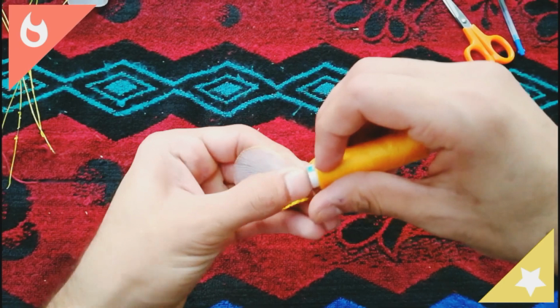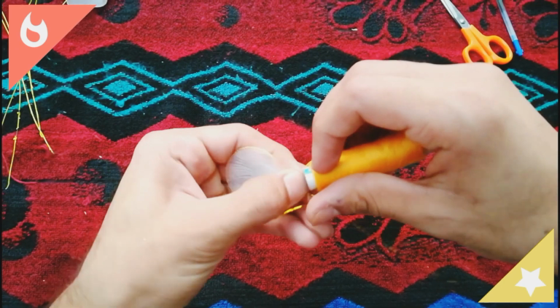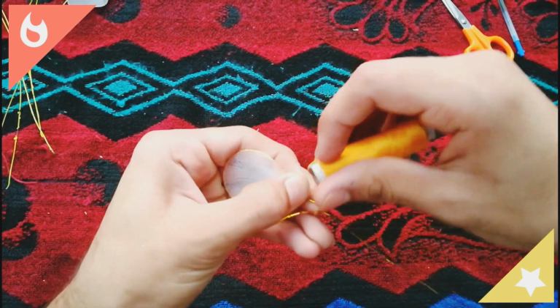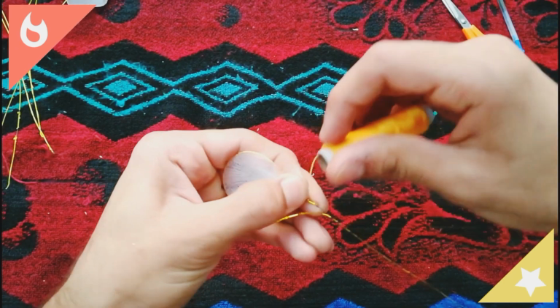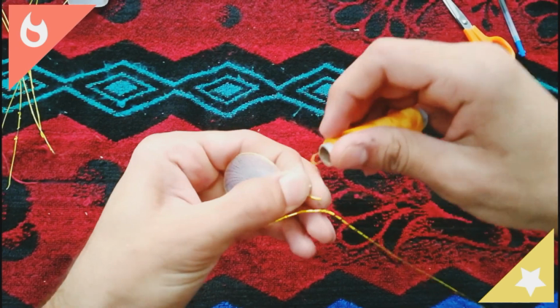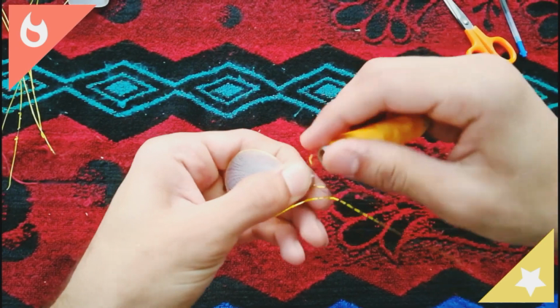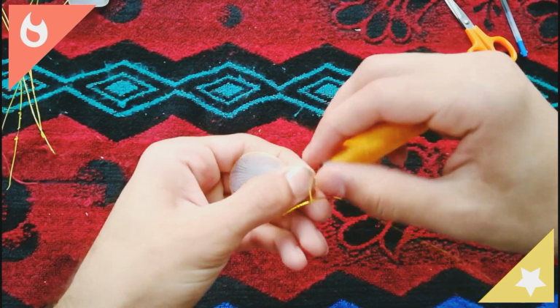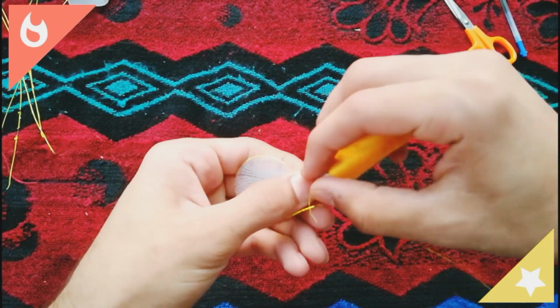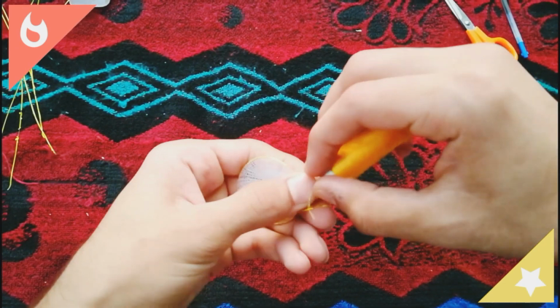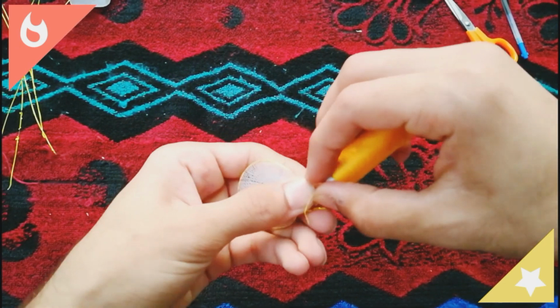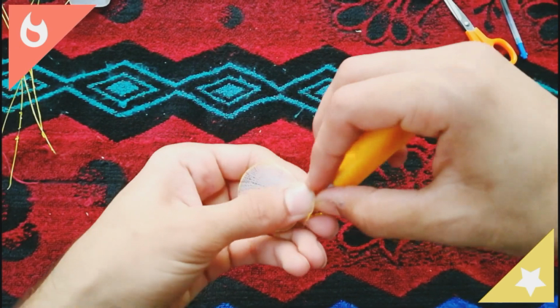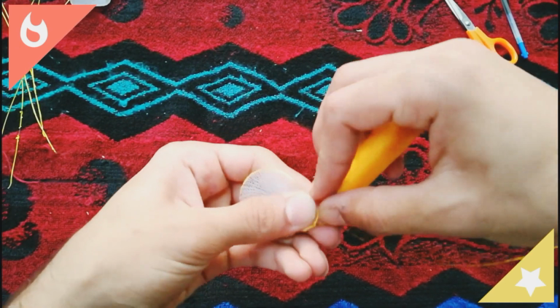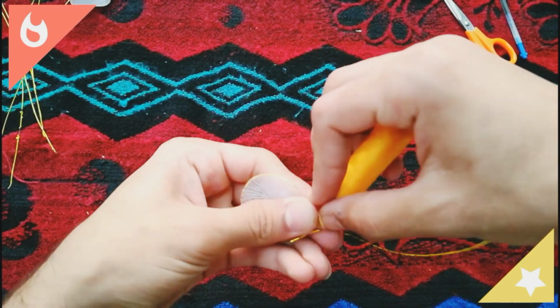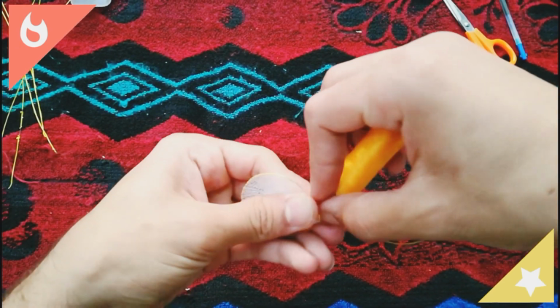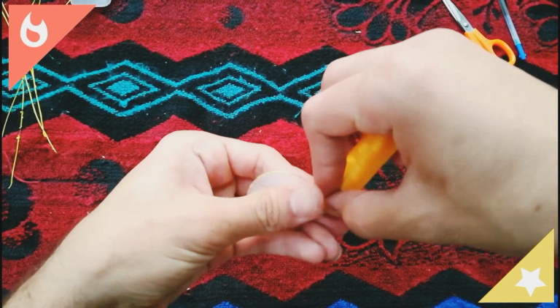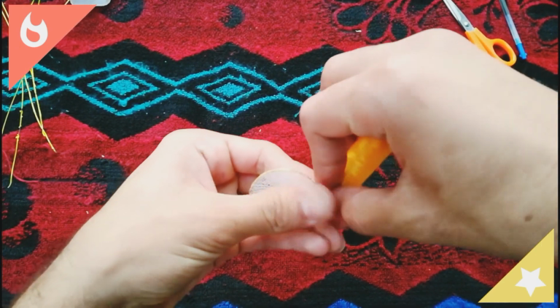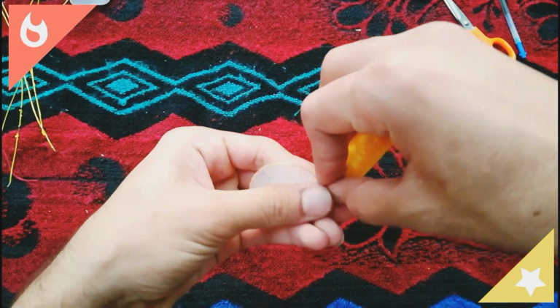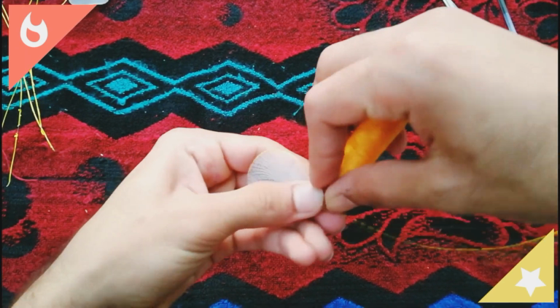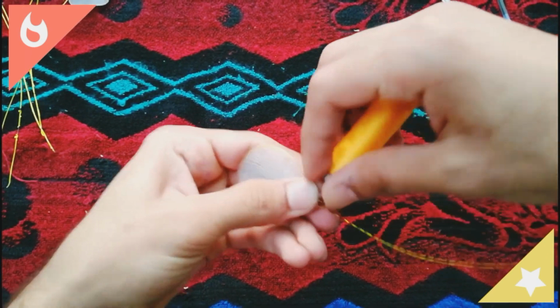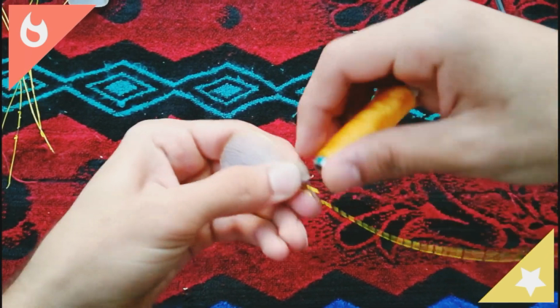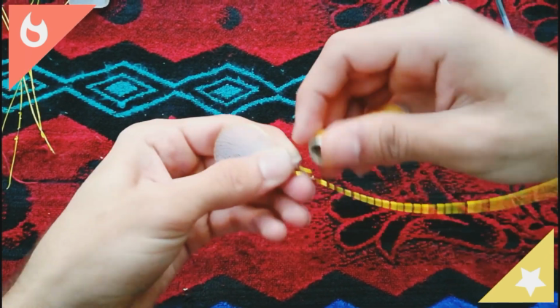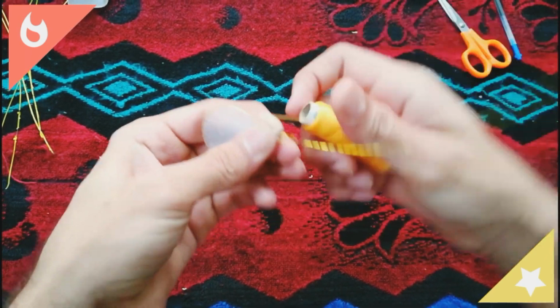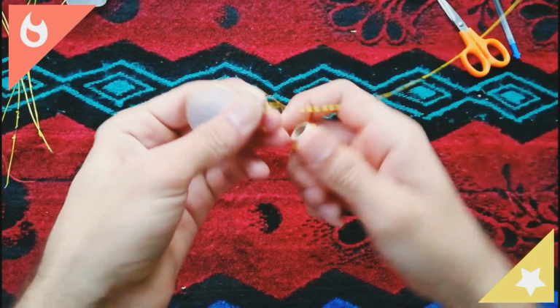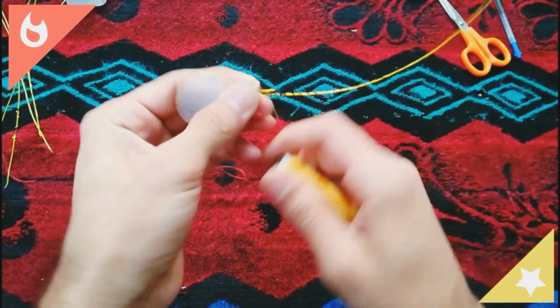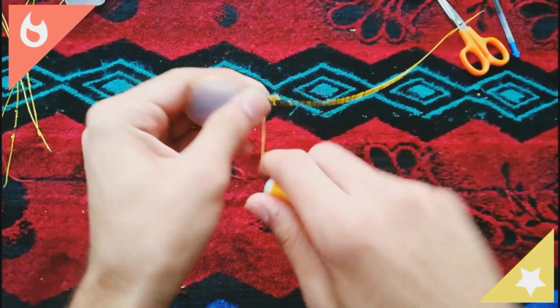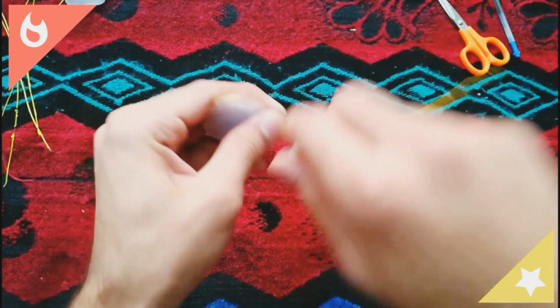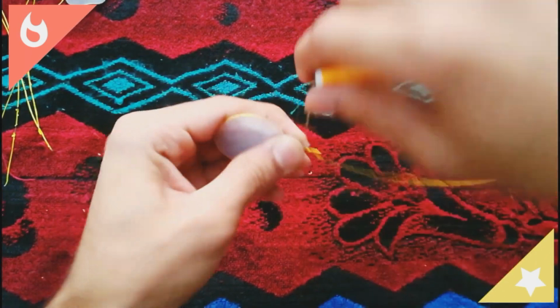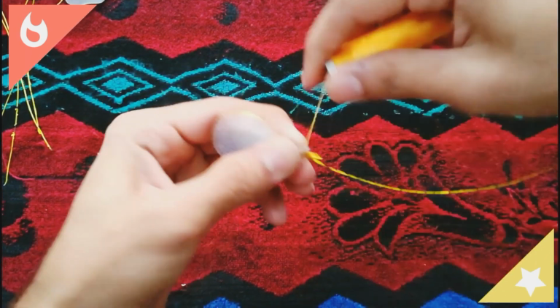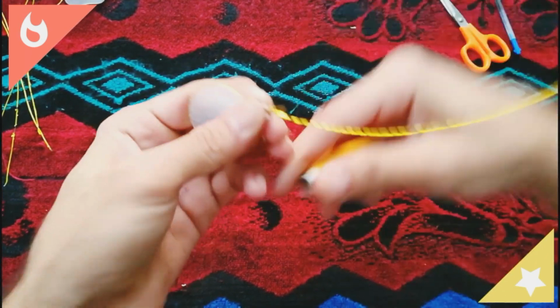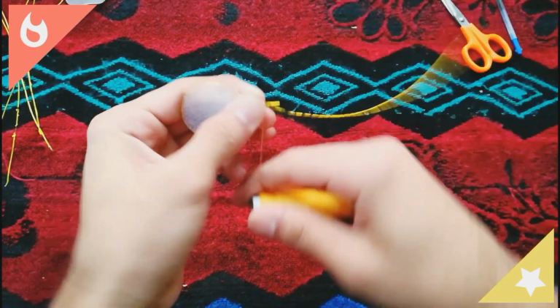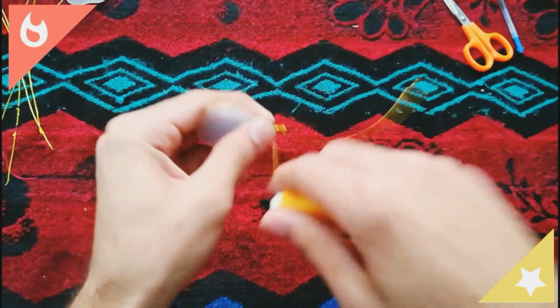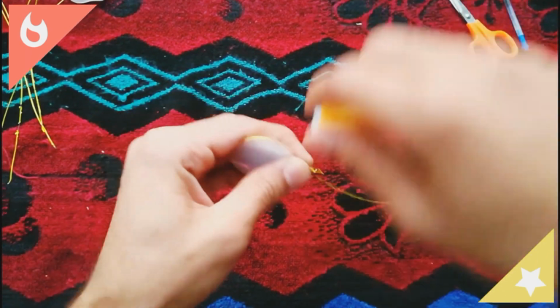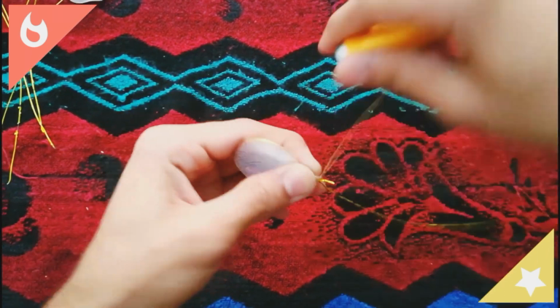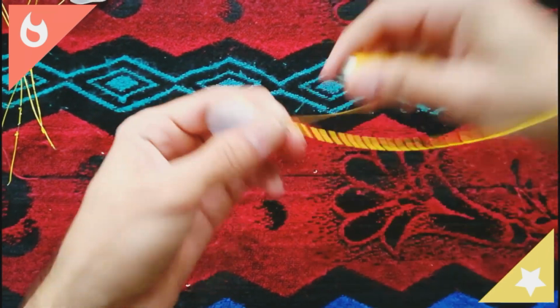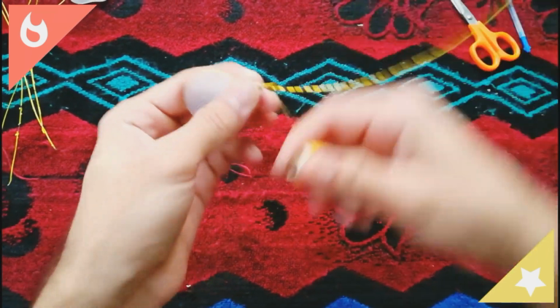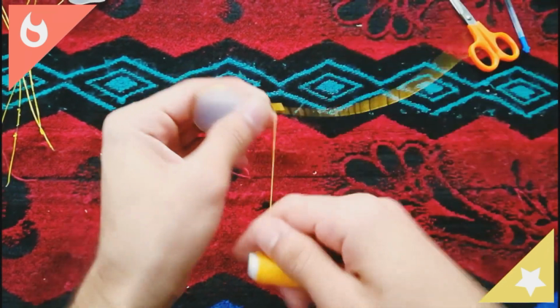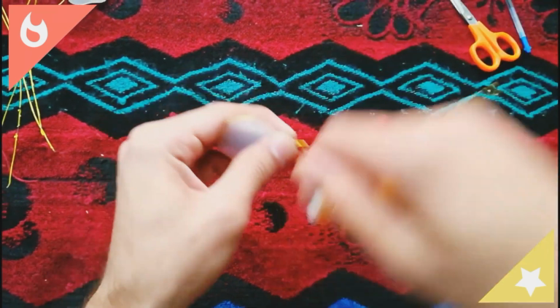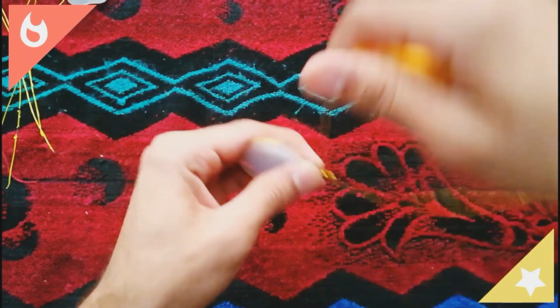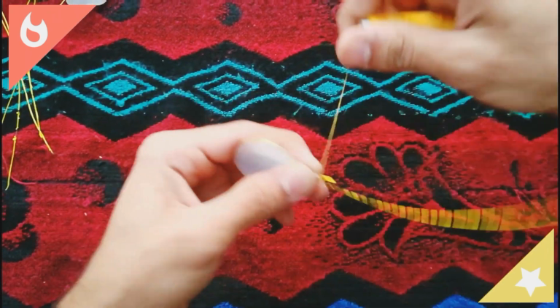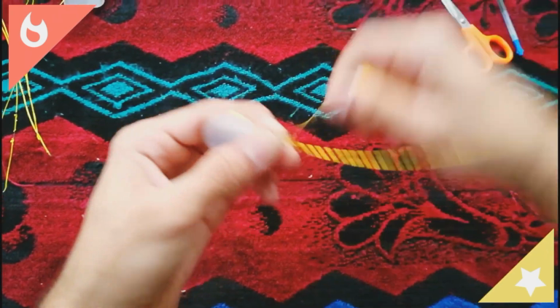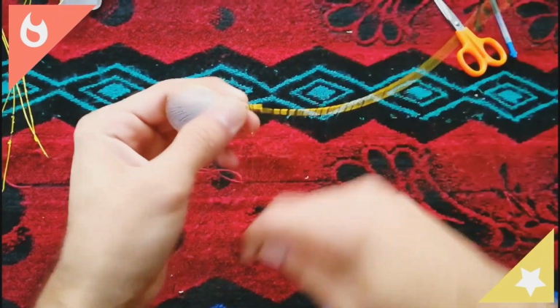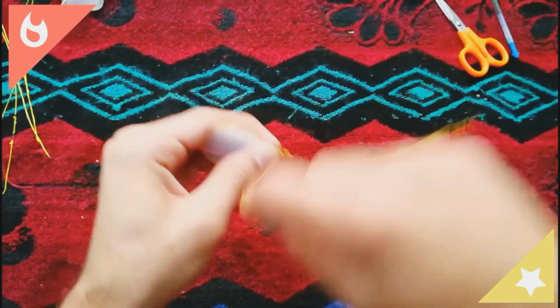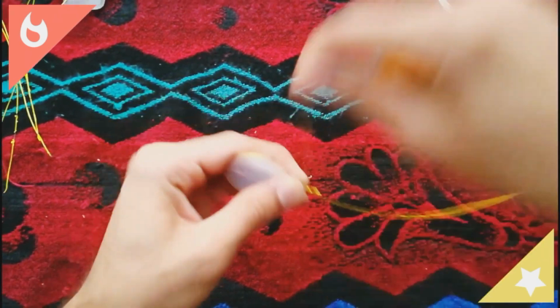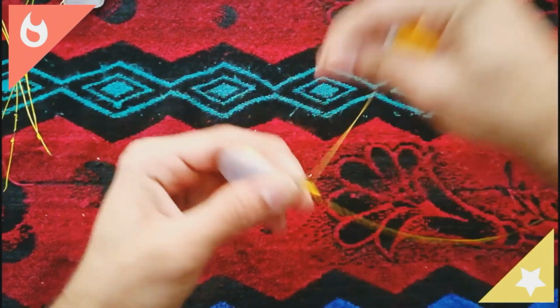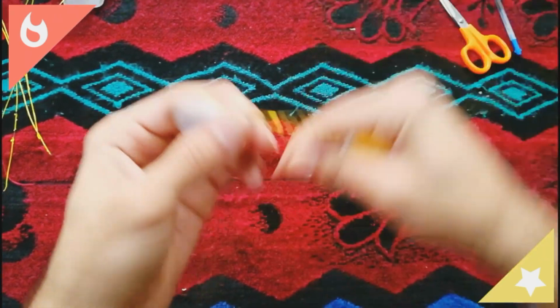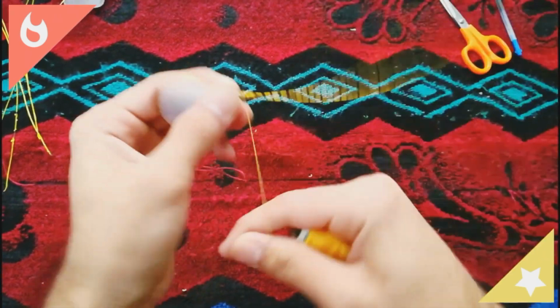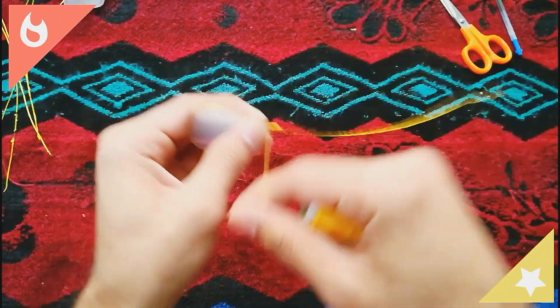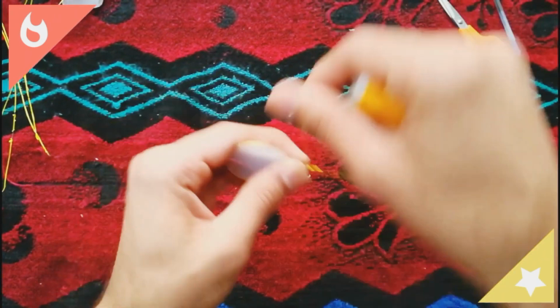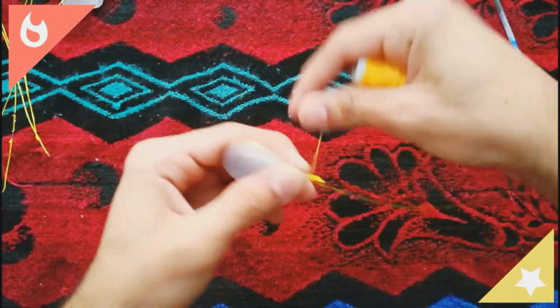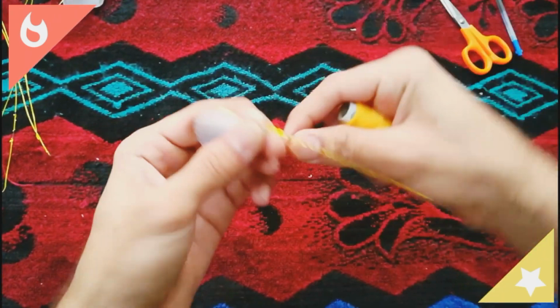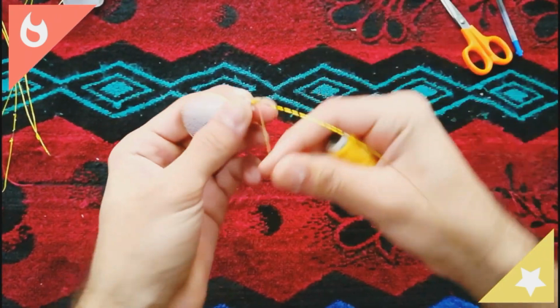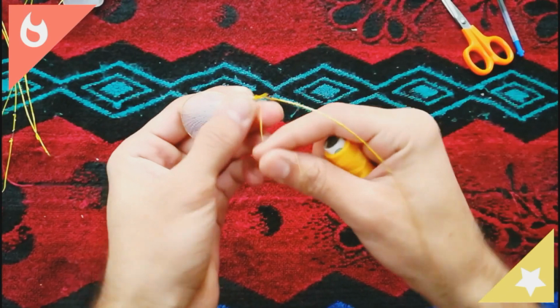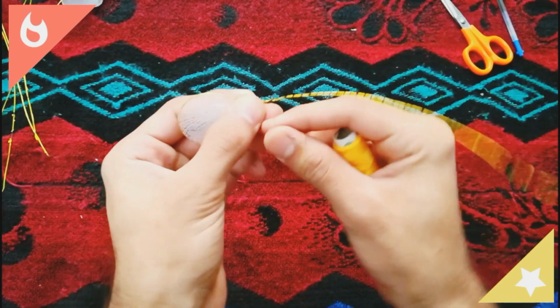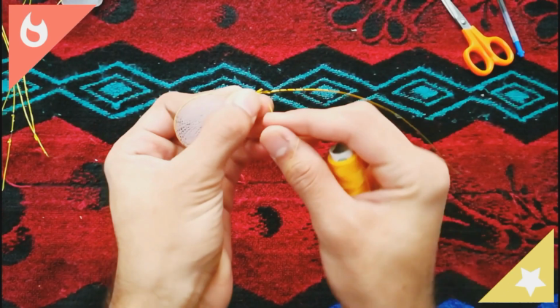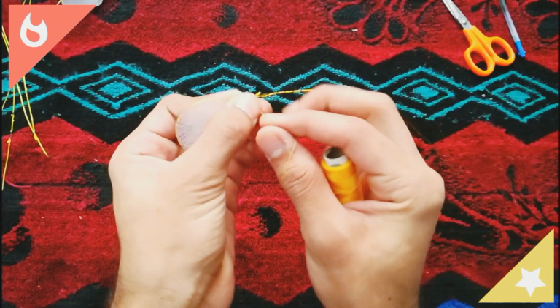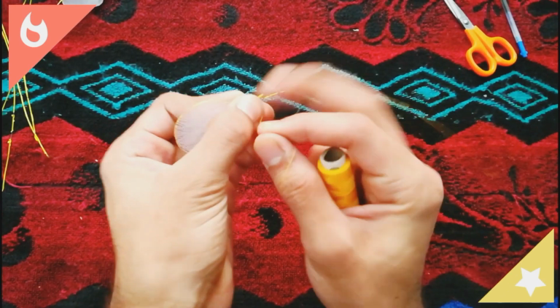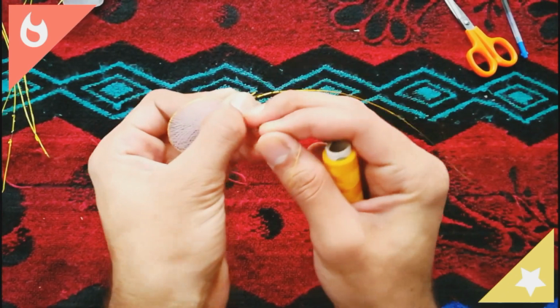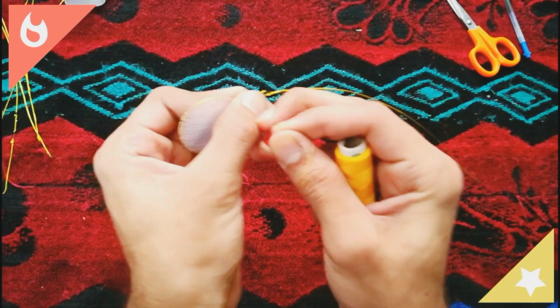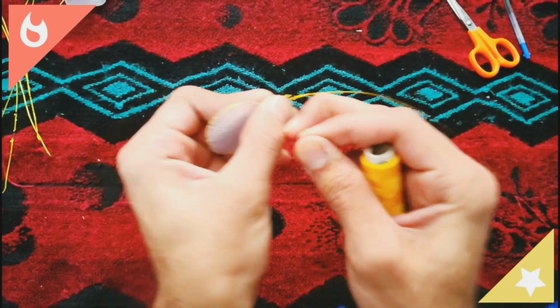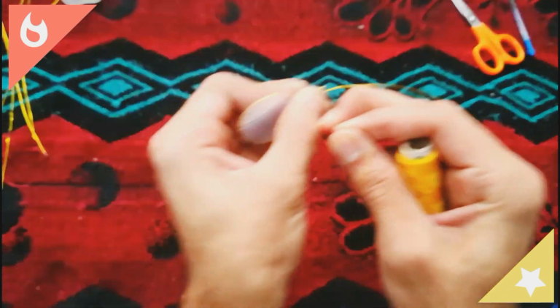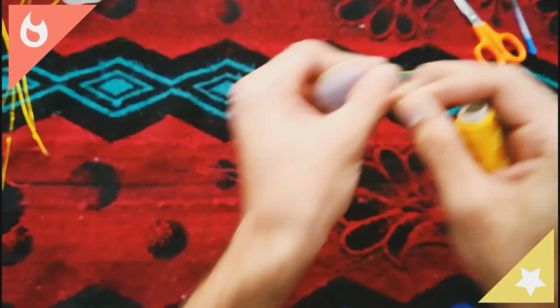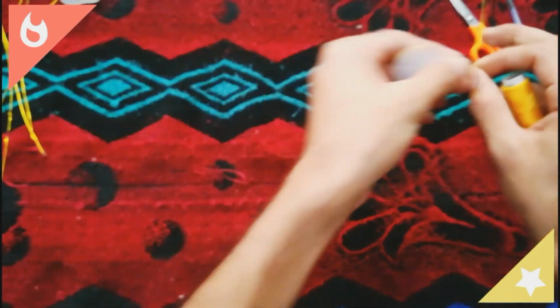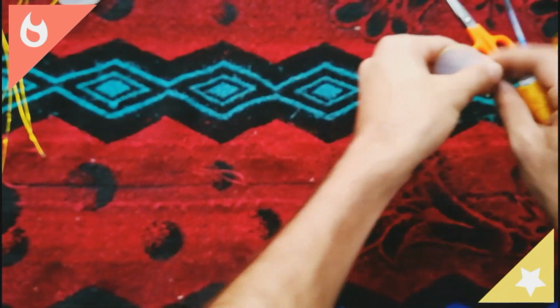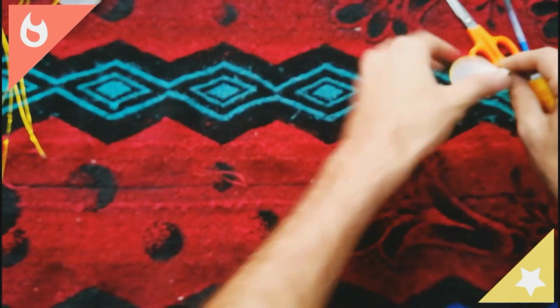Step 3. You have to make similar petals with different wire sizes.